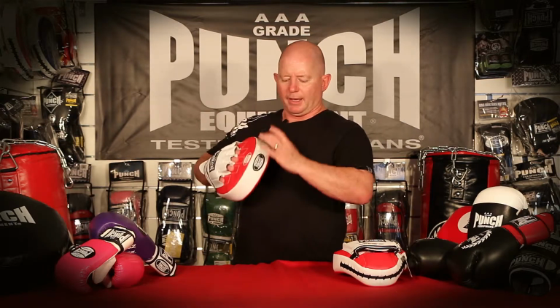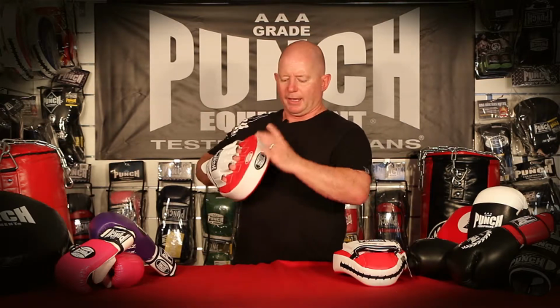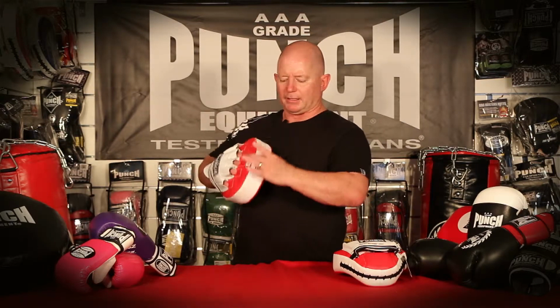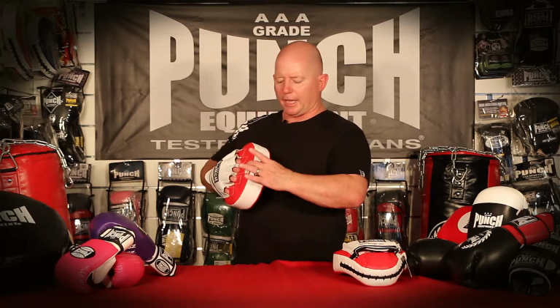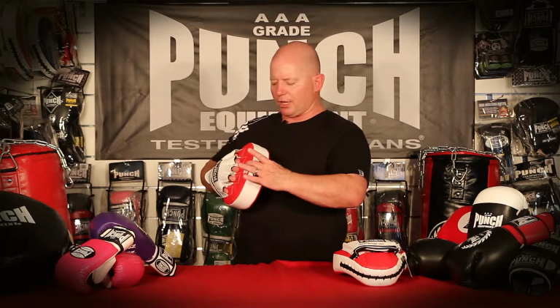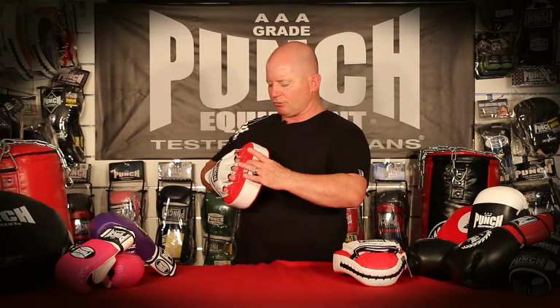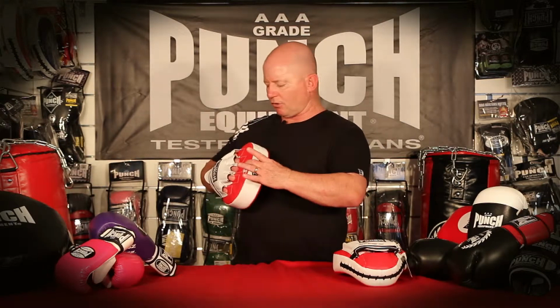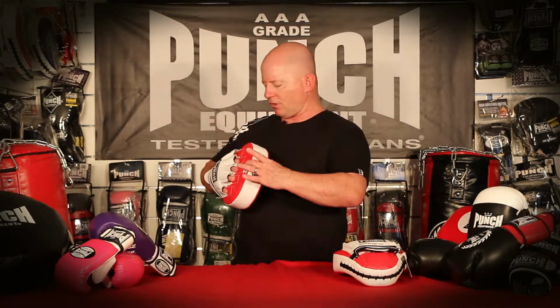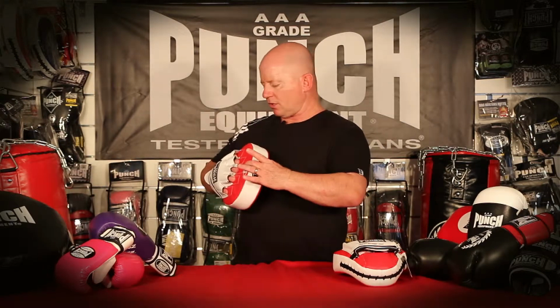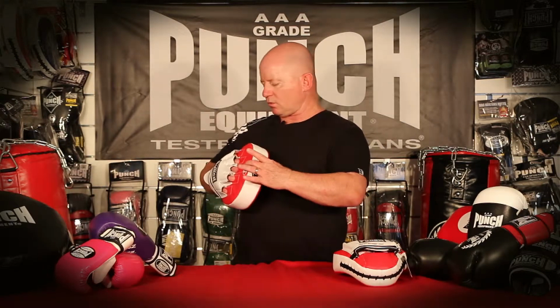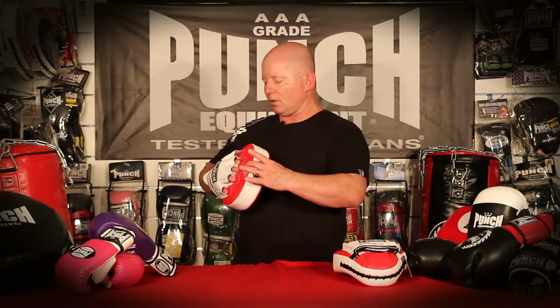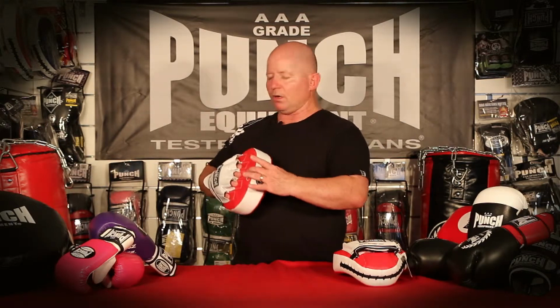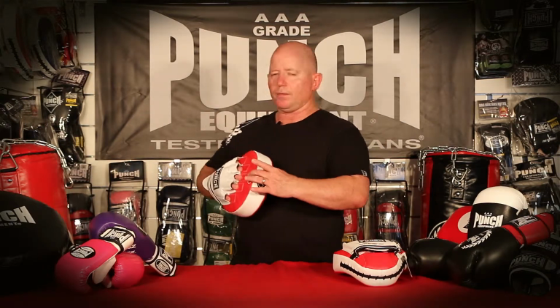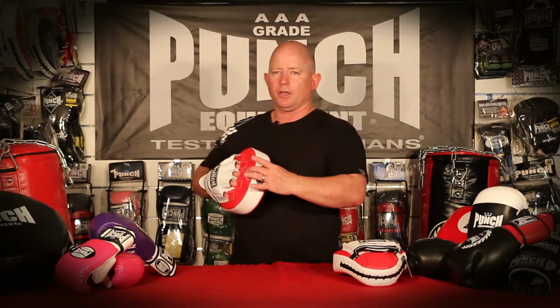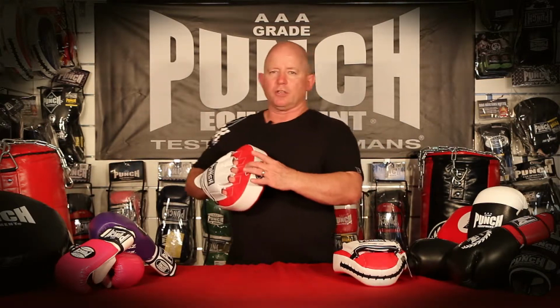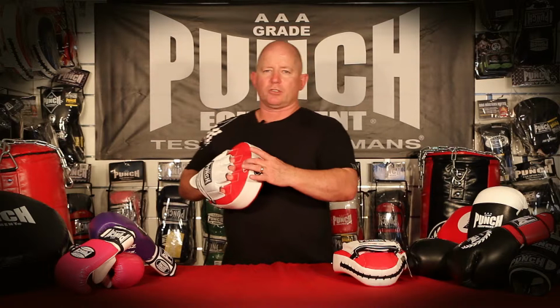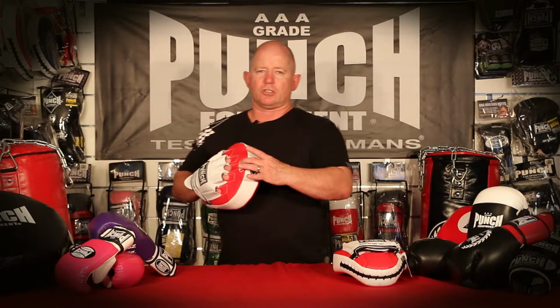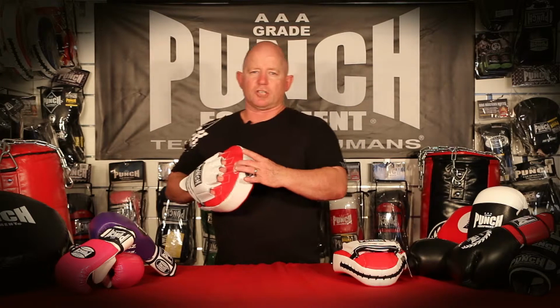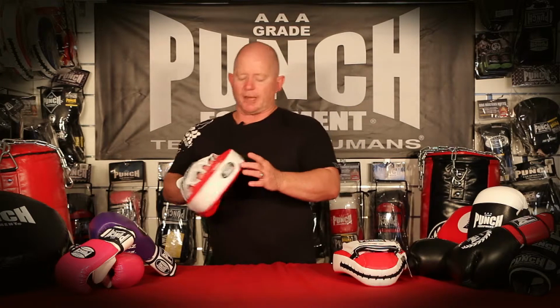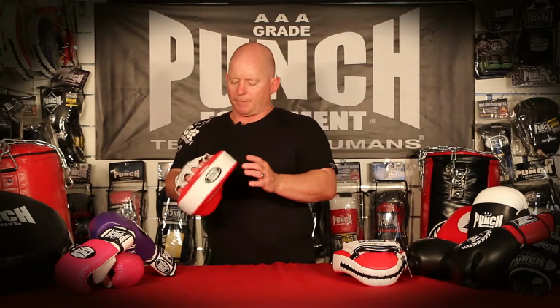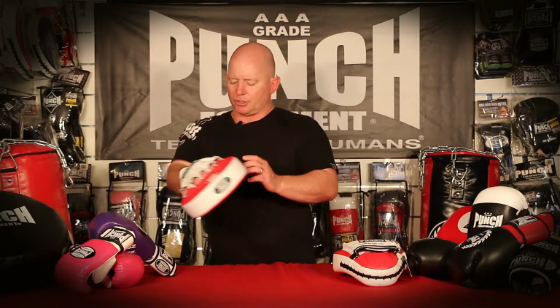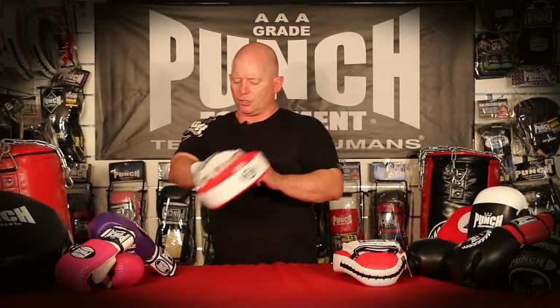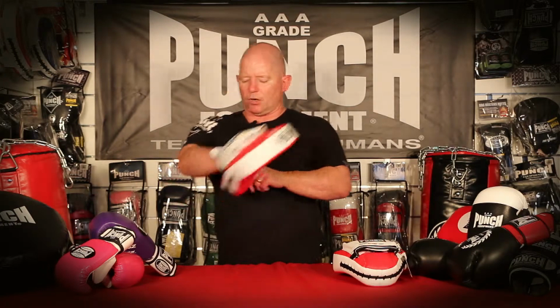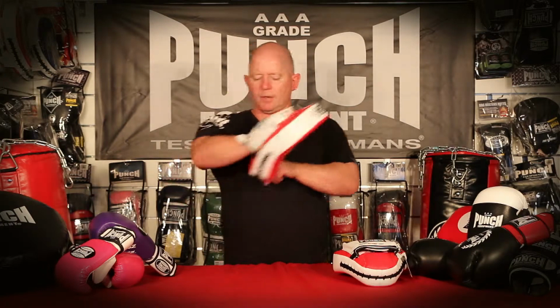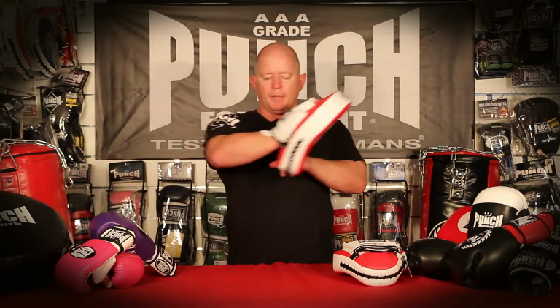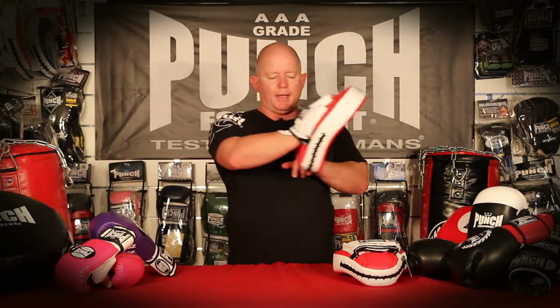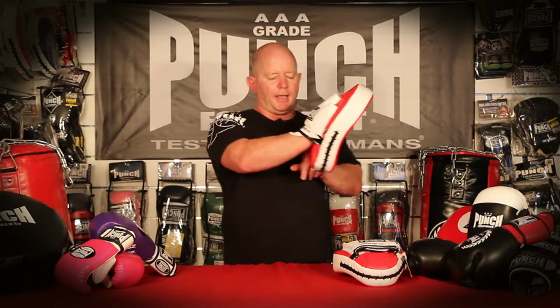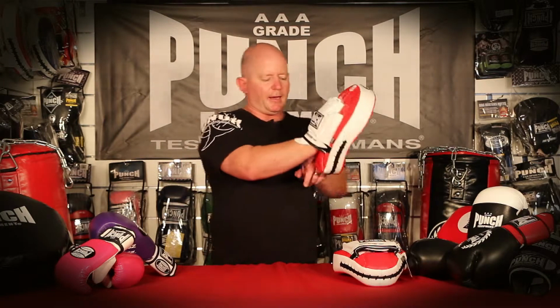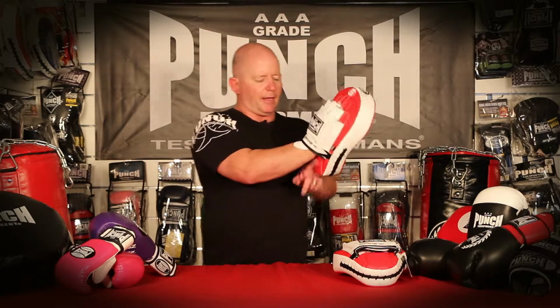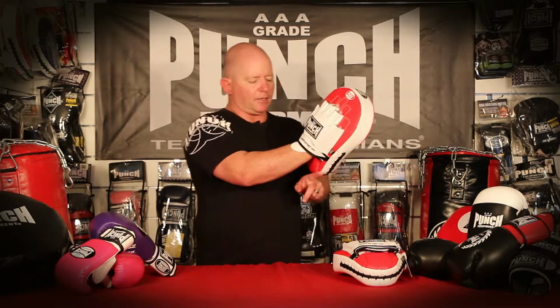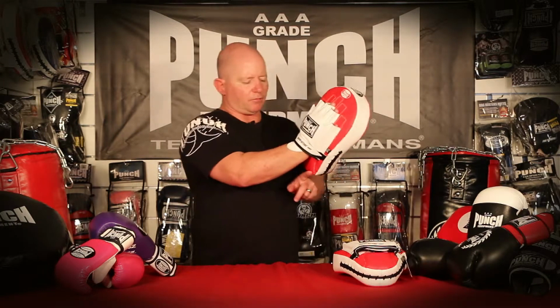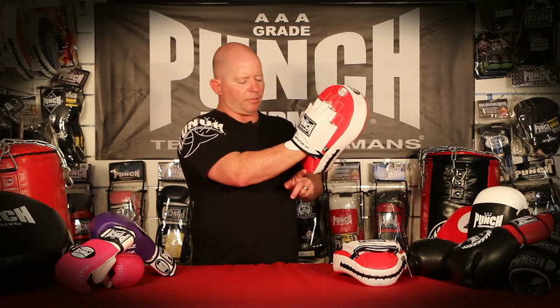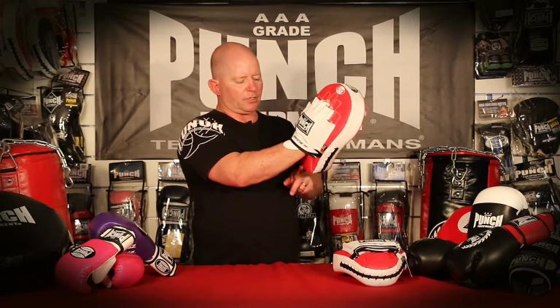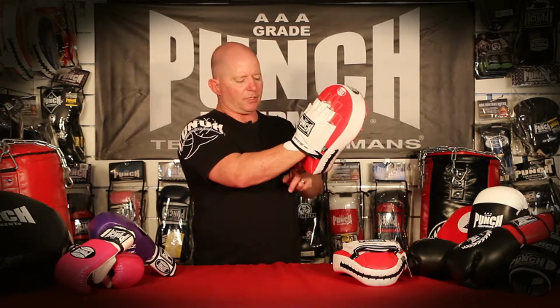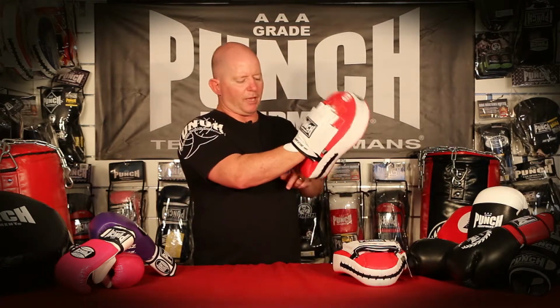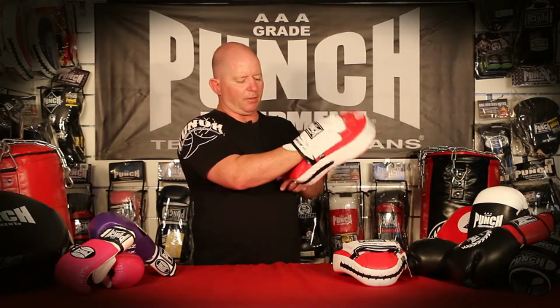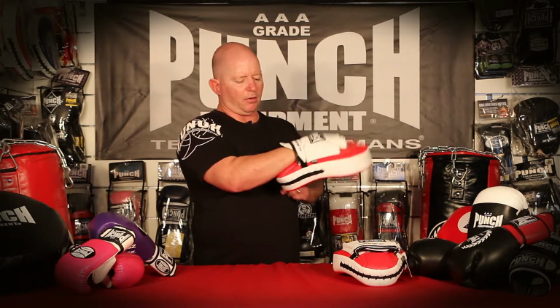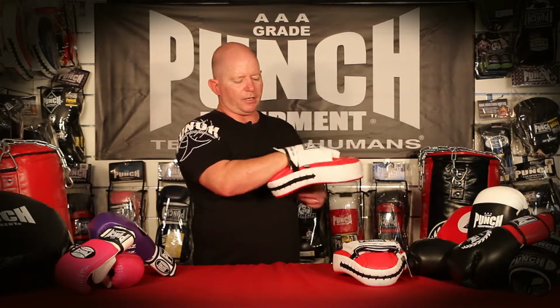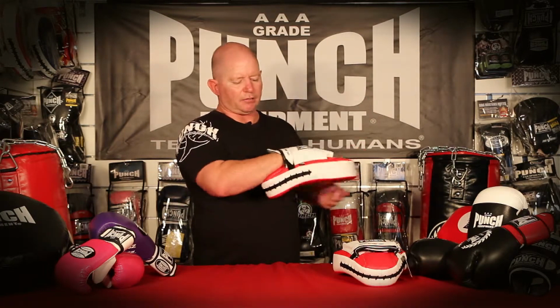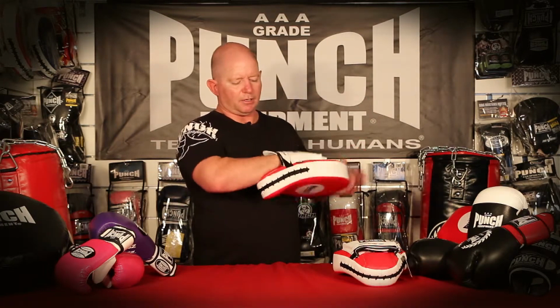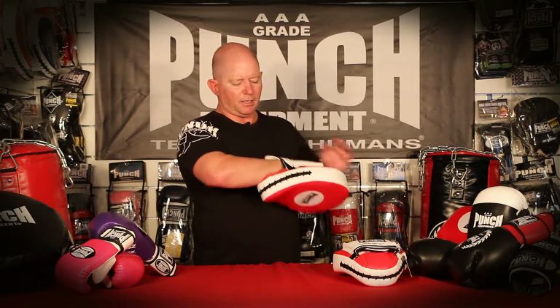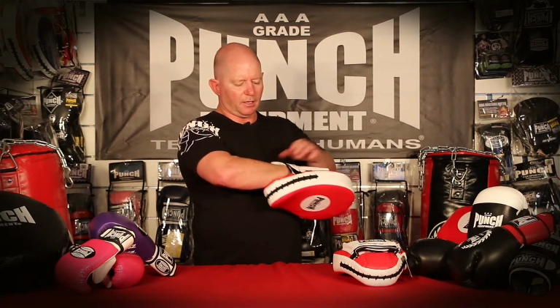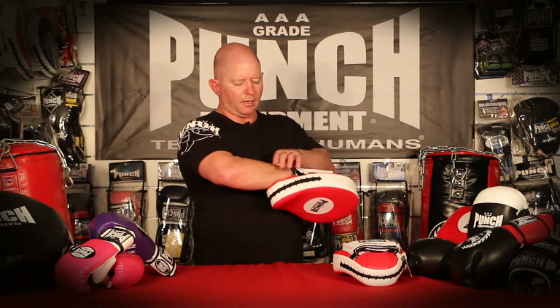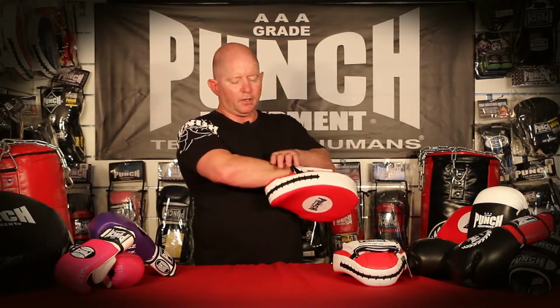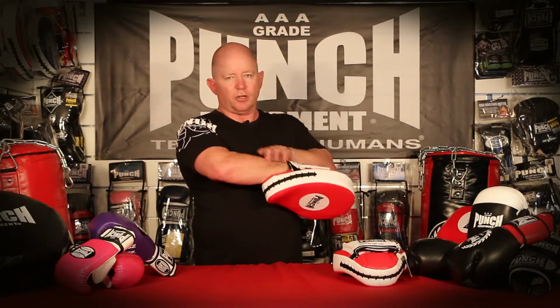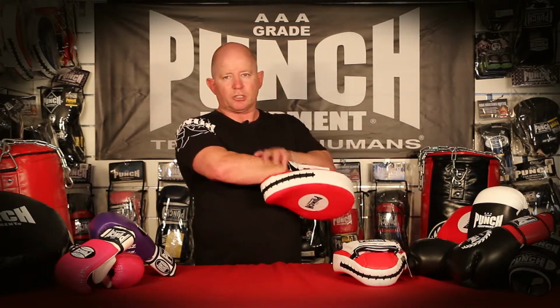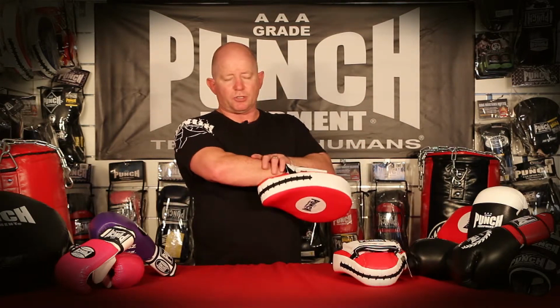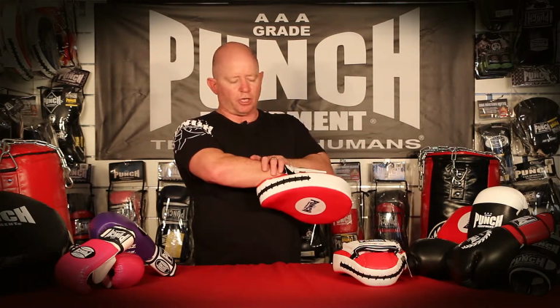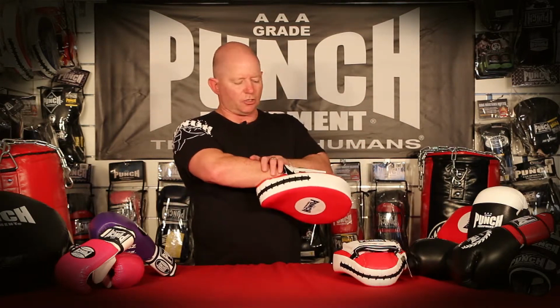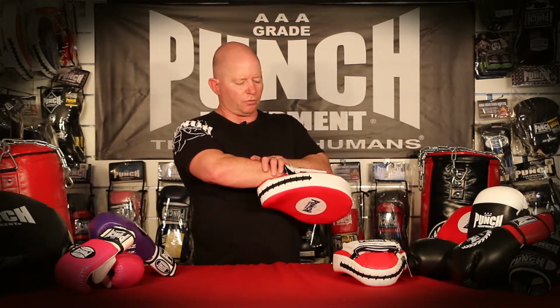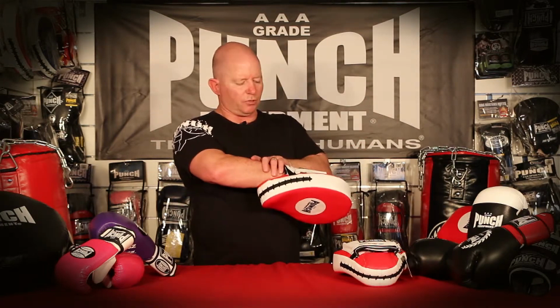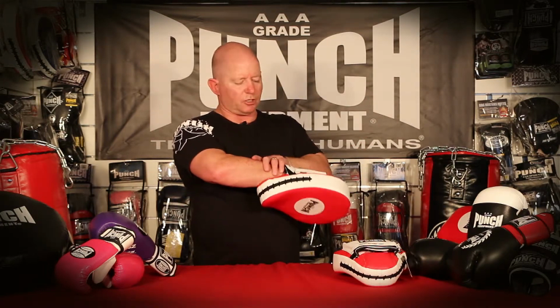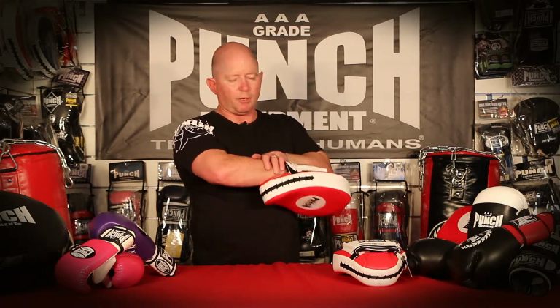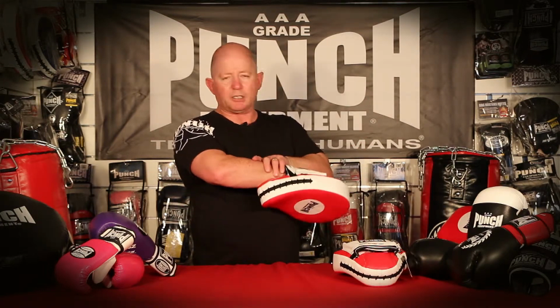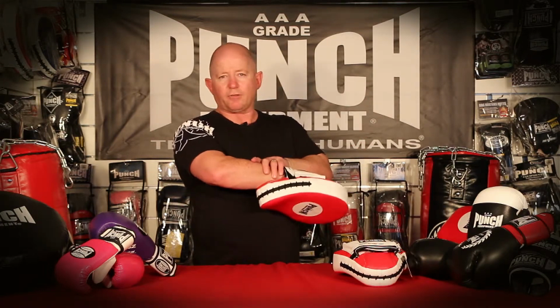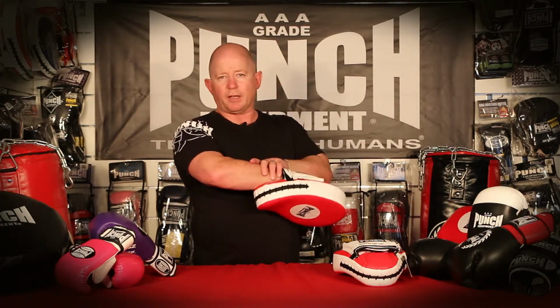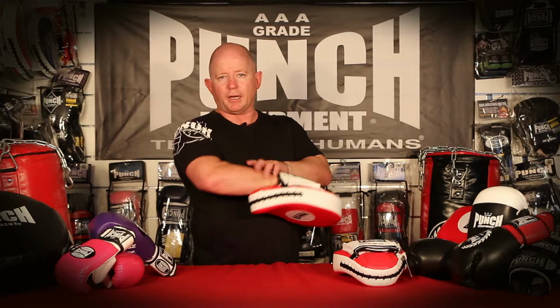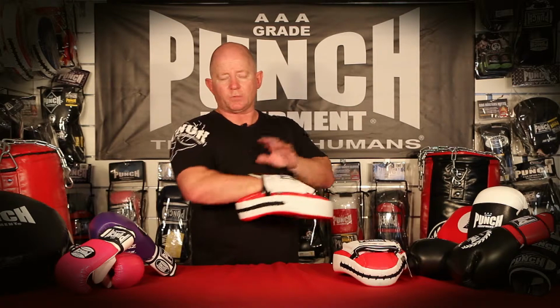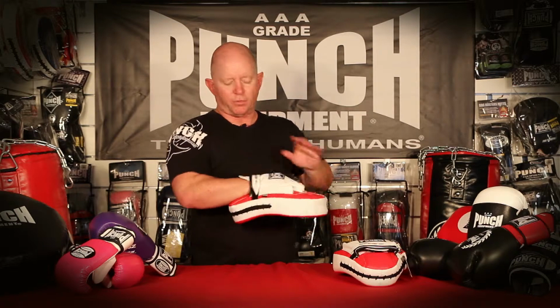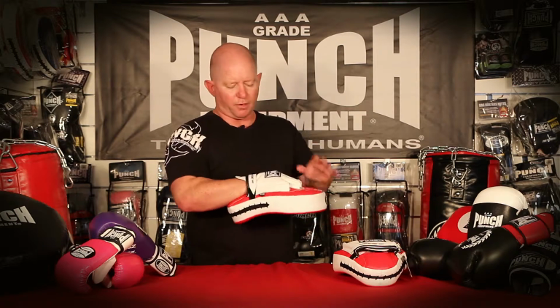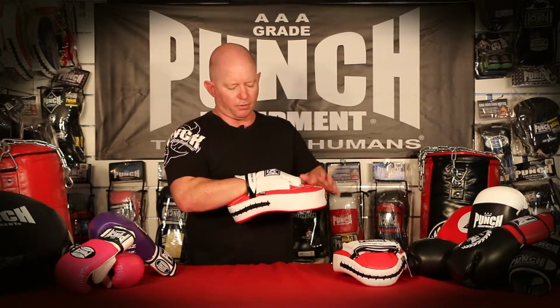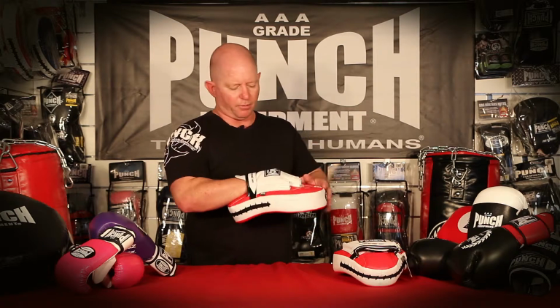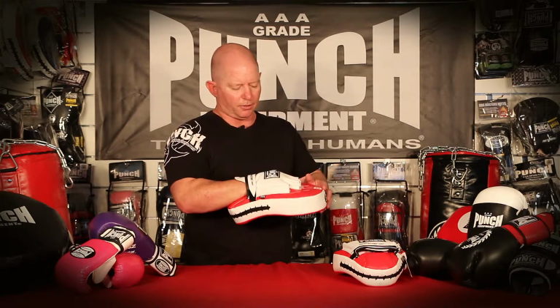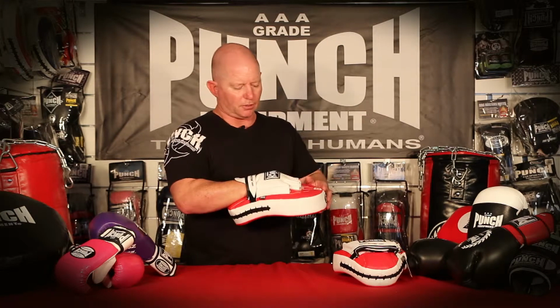It's extra thick as well to suck up the shock, and it has a wrist stabilizer in here to protect your wrist, especially for ladies with thinner wrists.